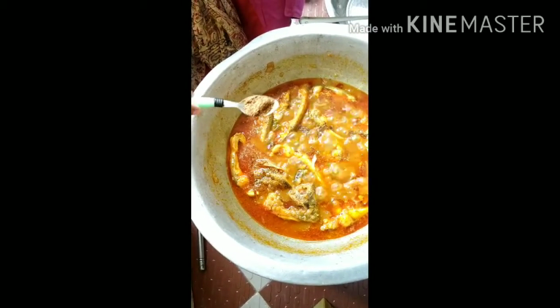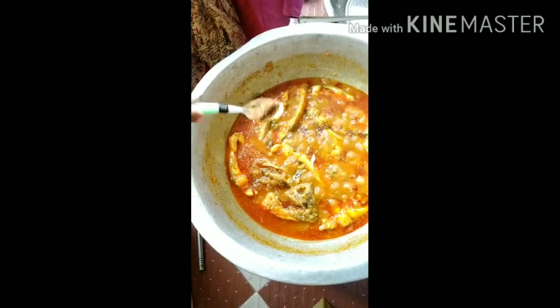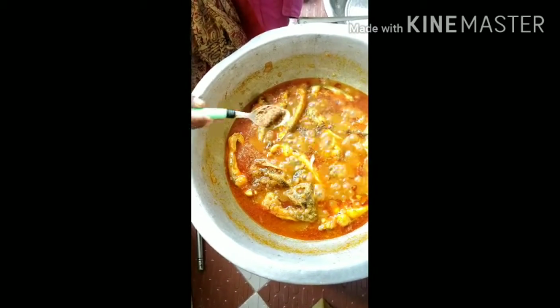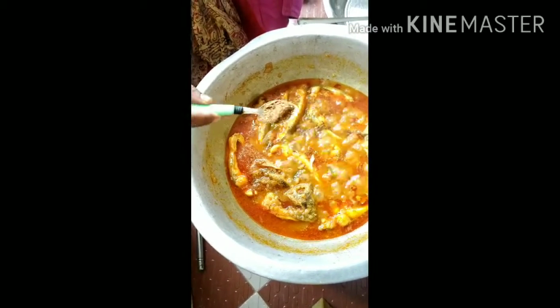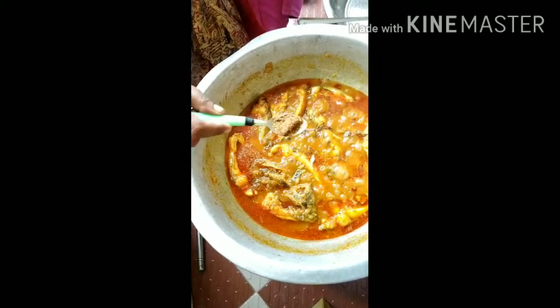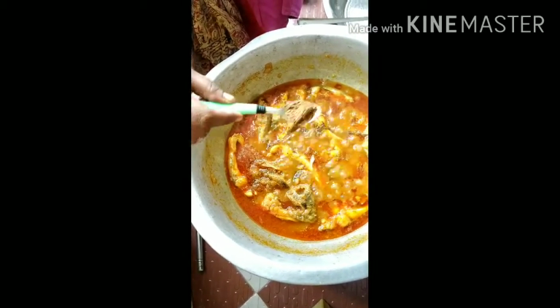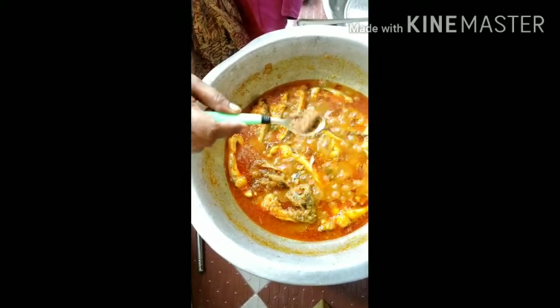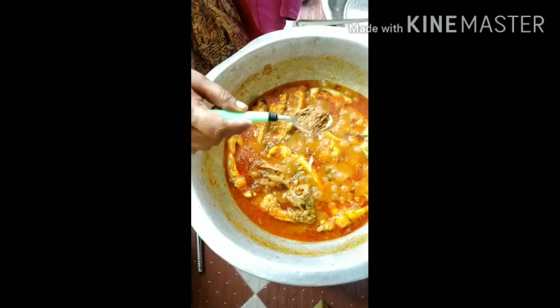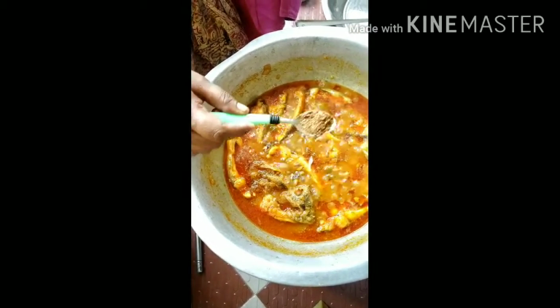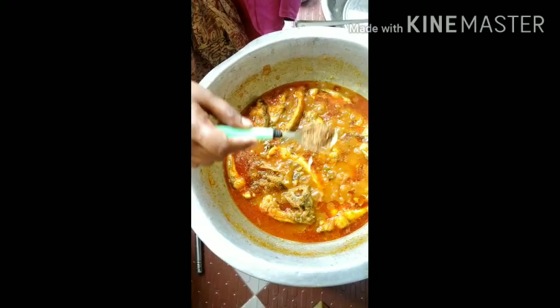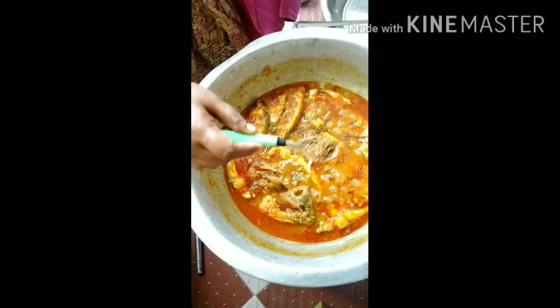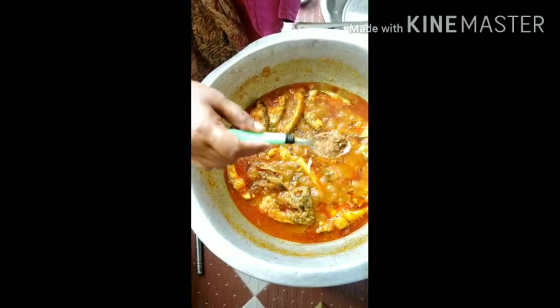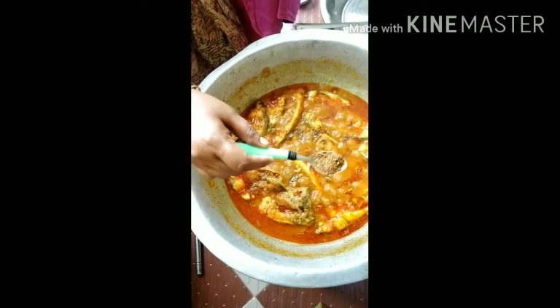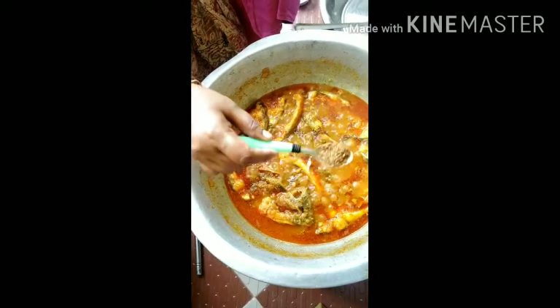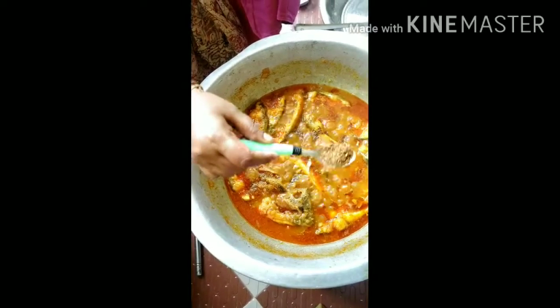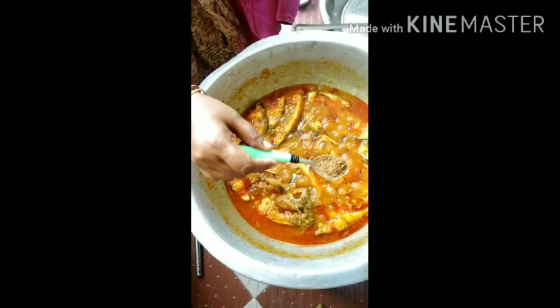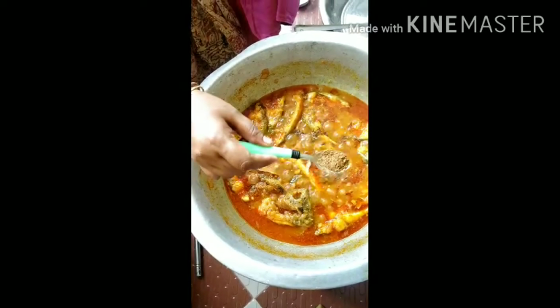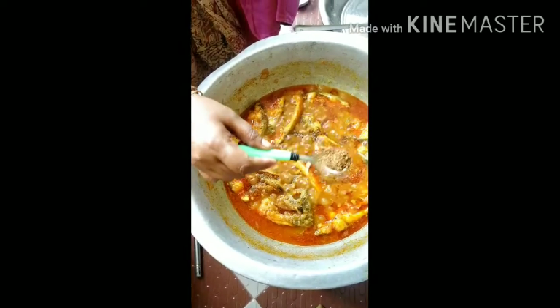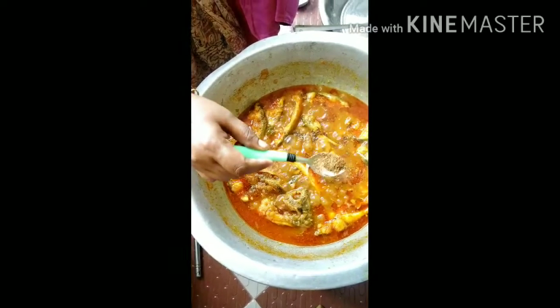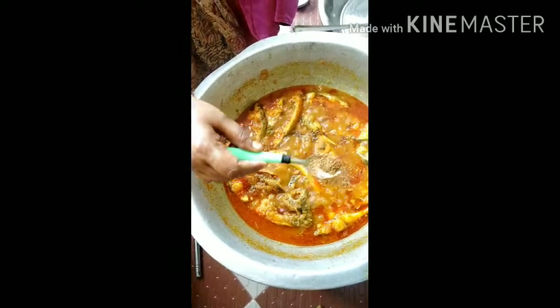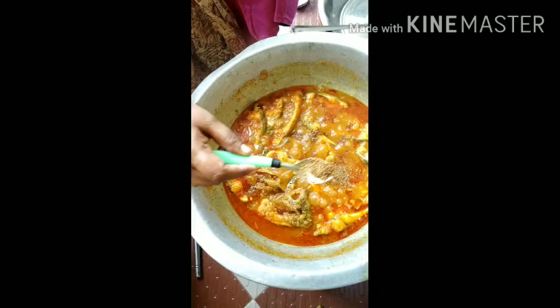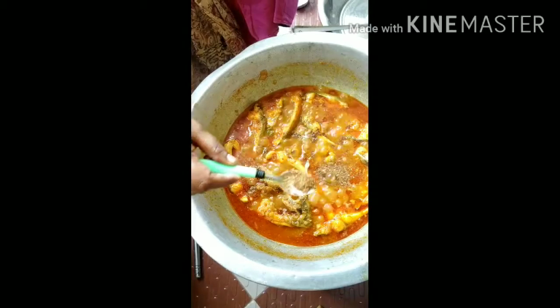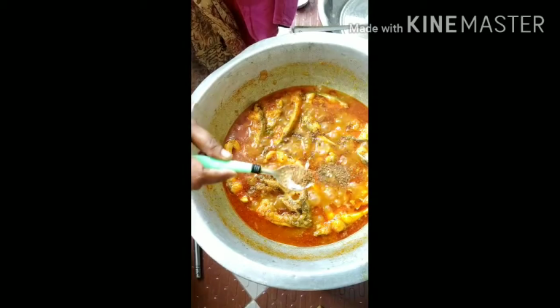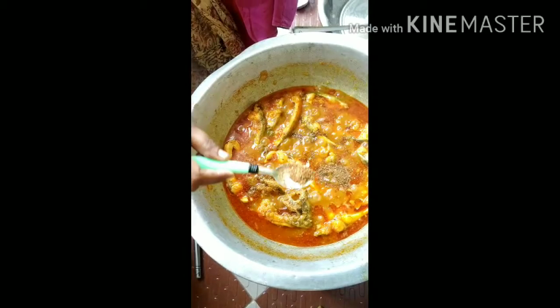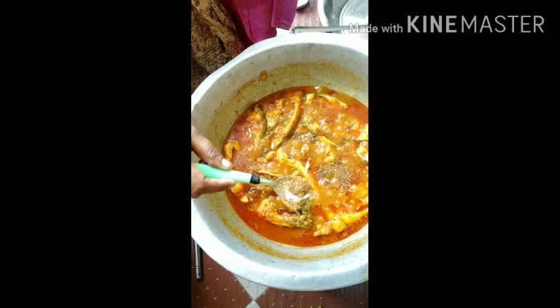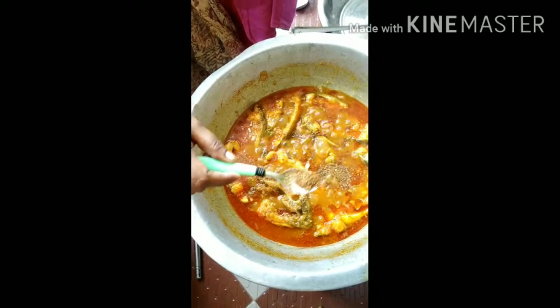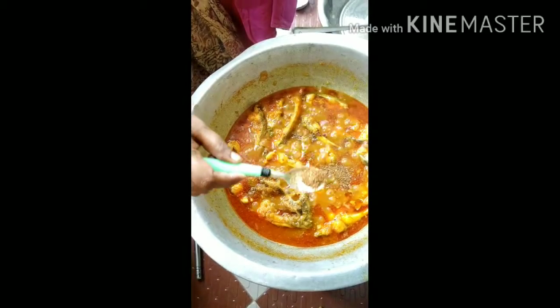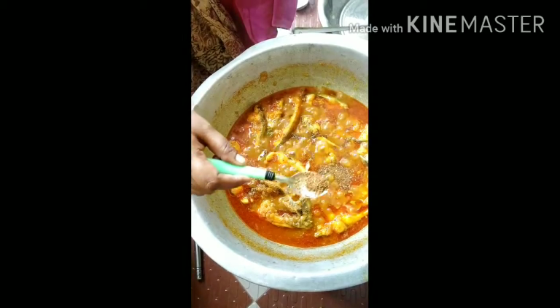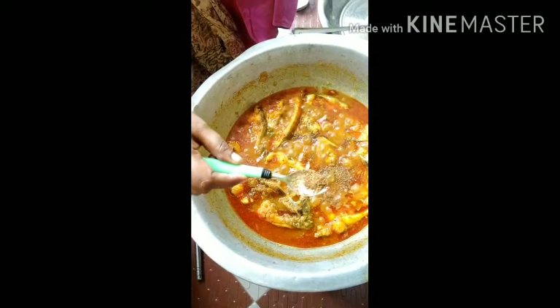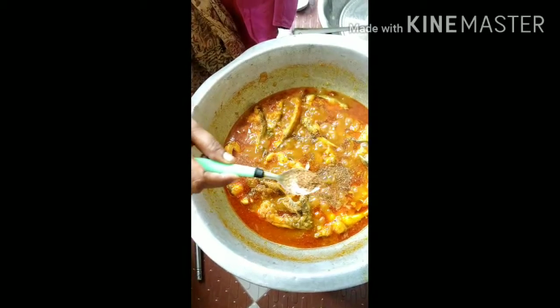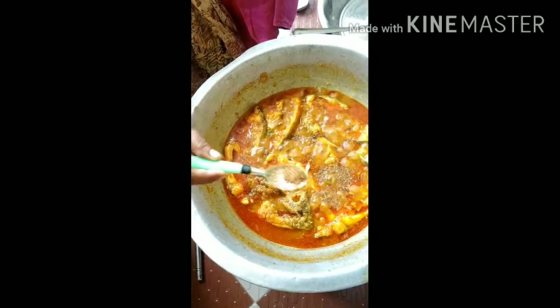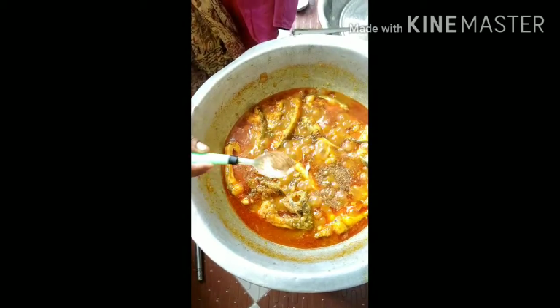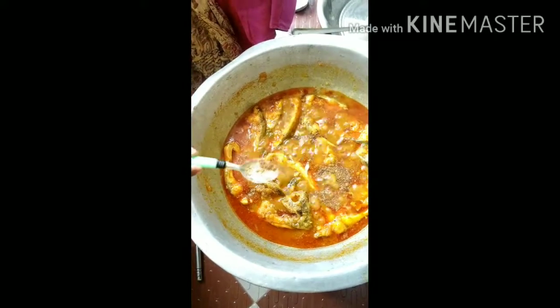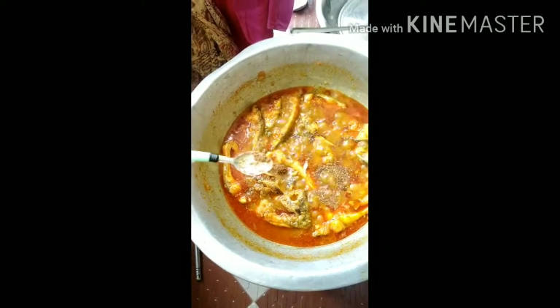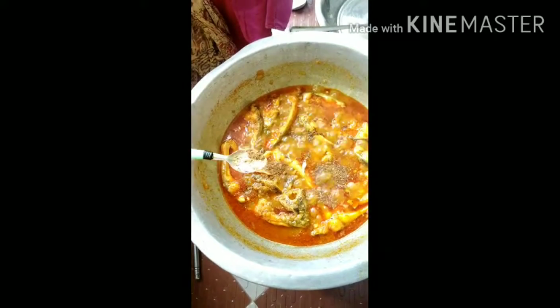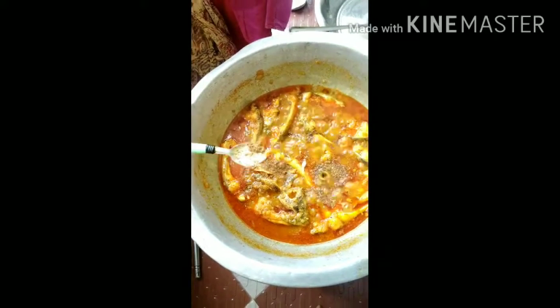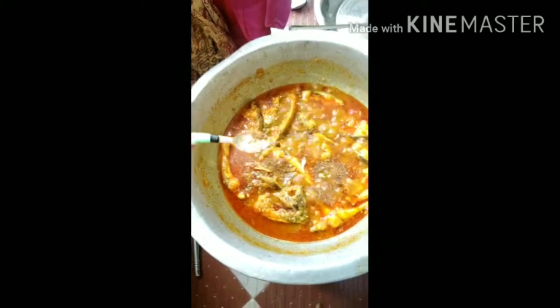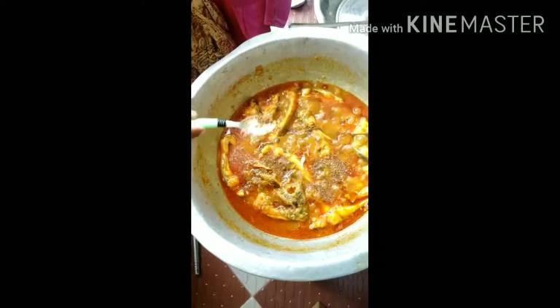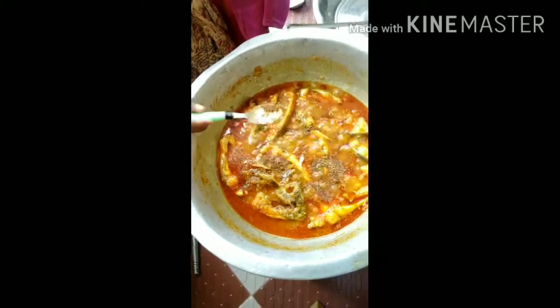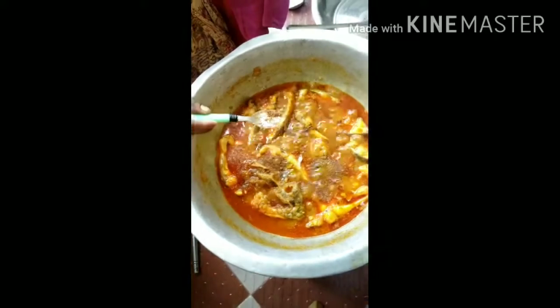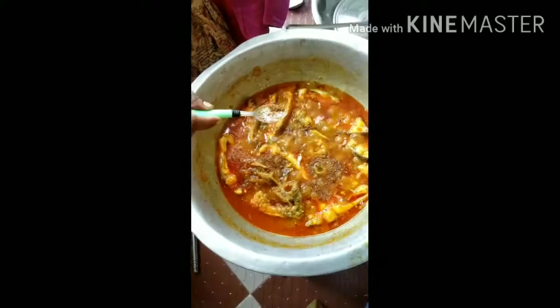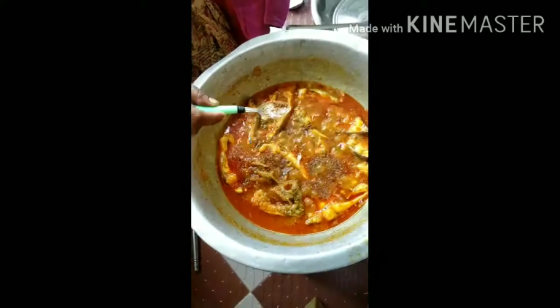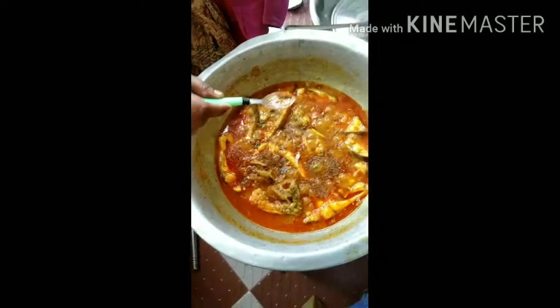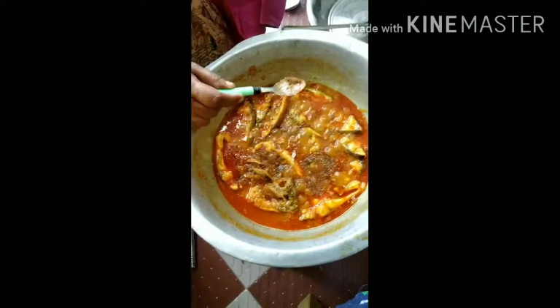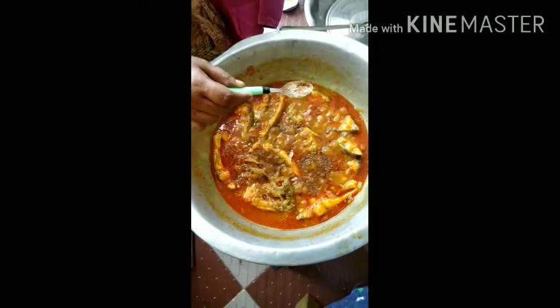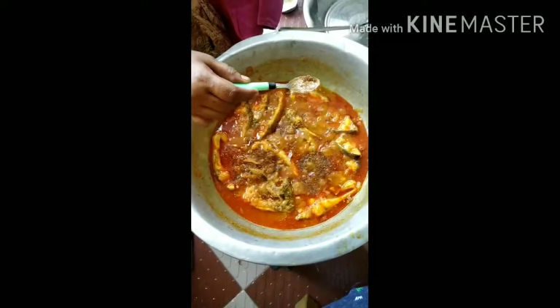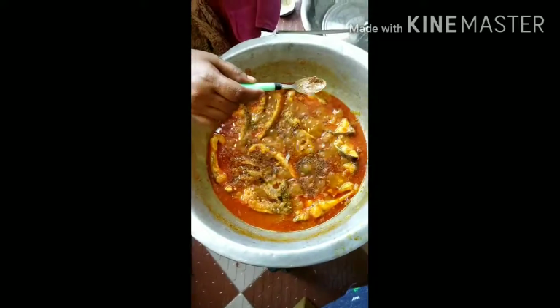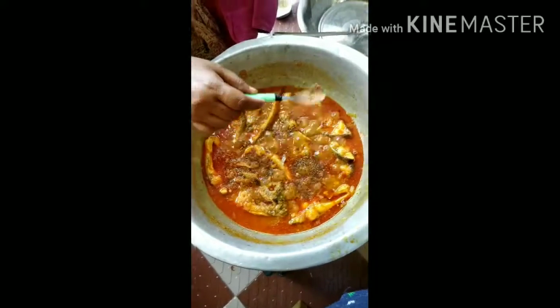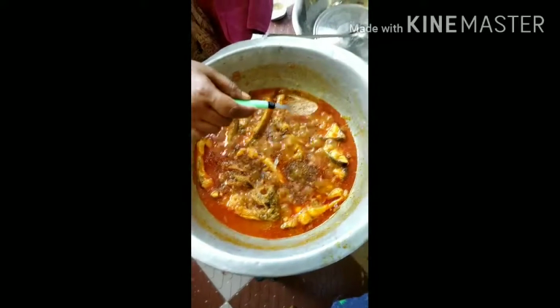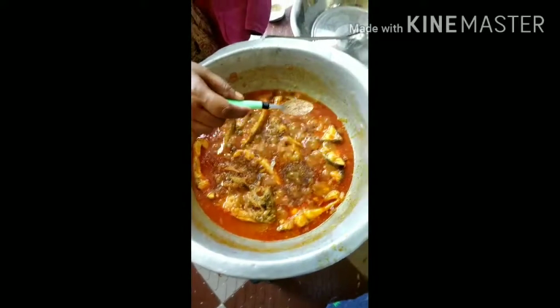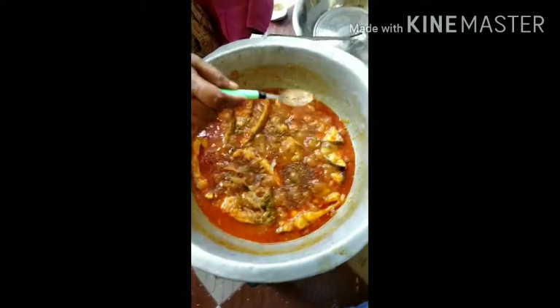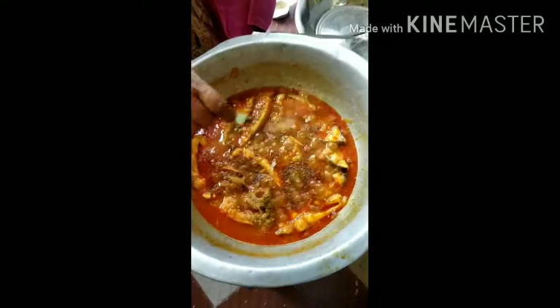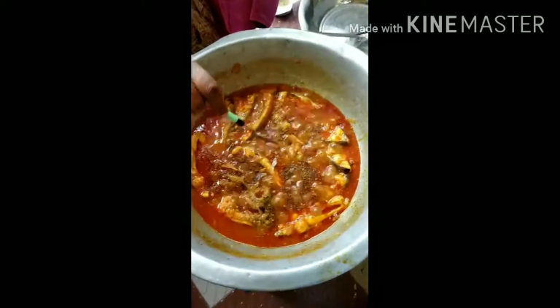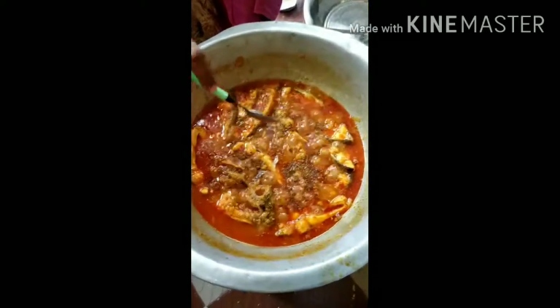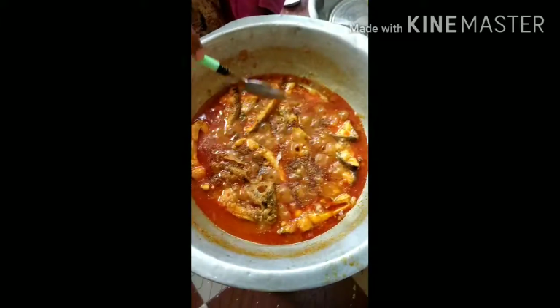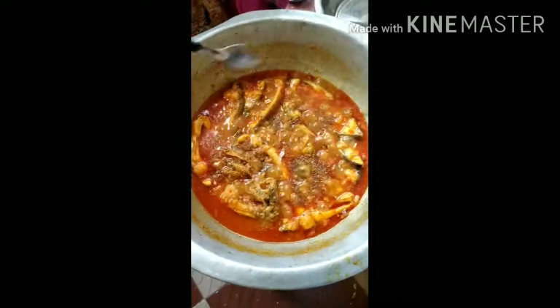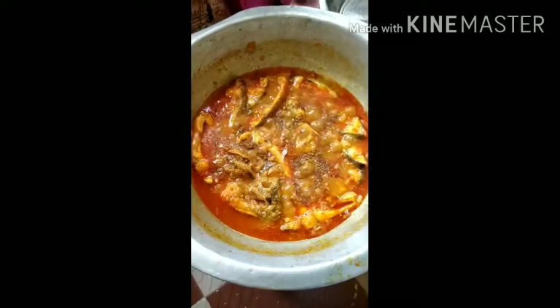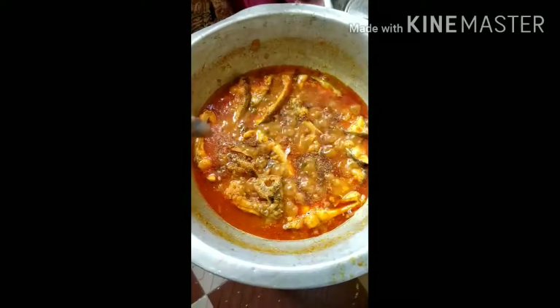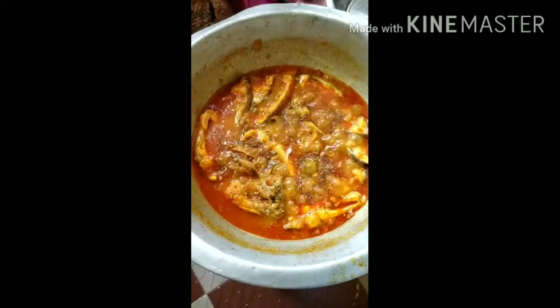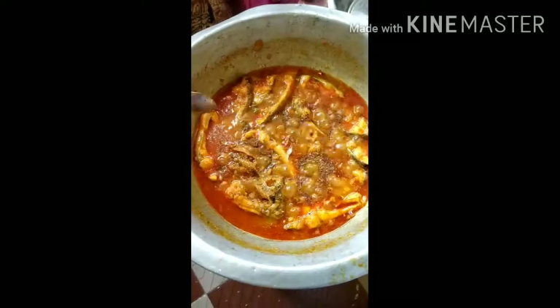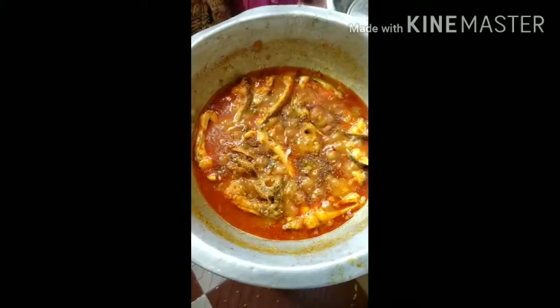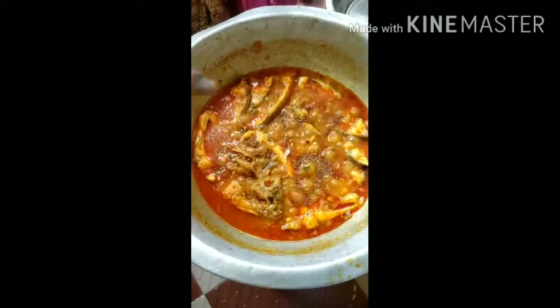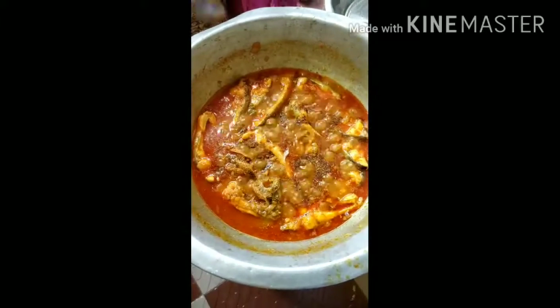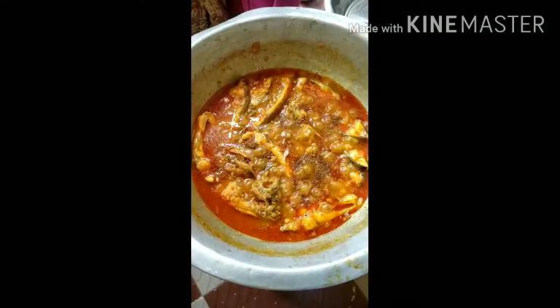The fish will be very dry. We will cover the fish in the pan.